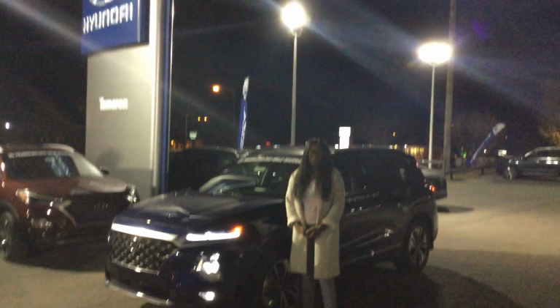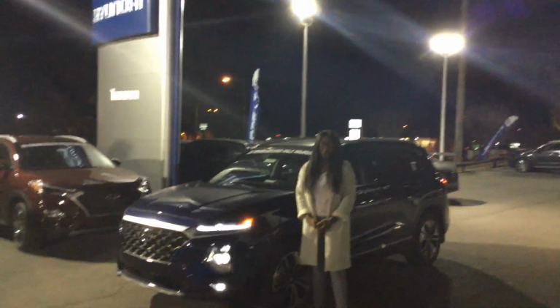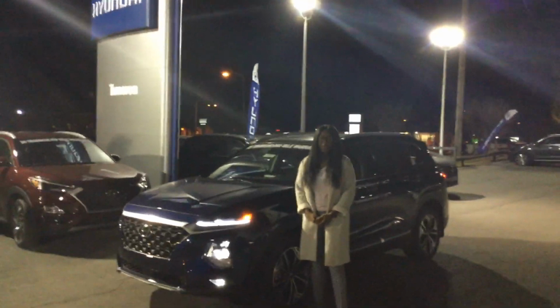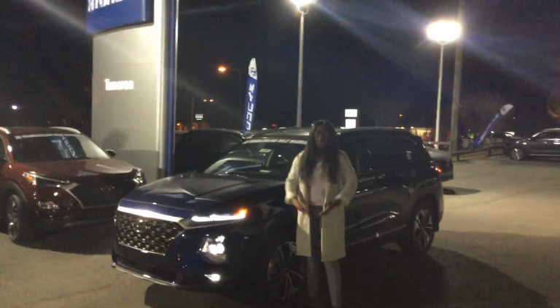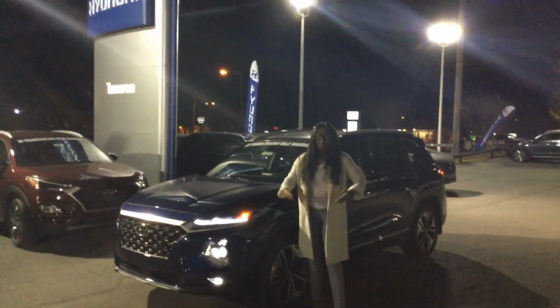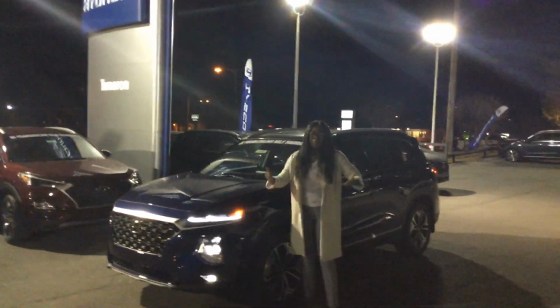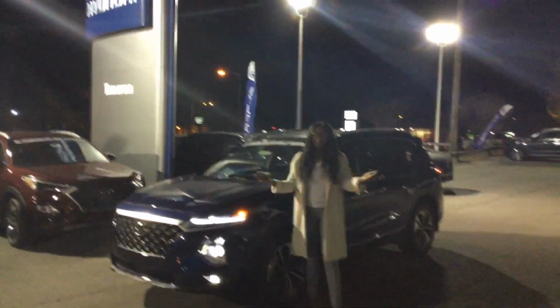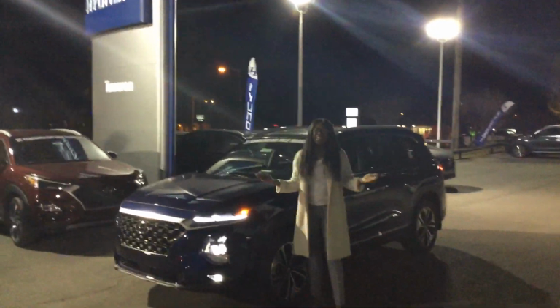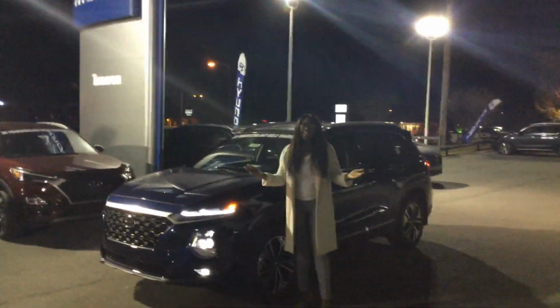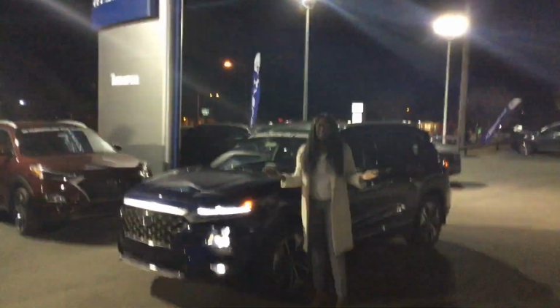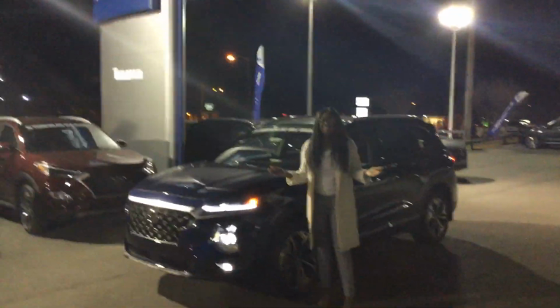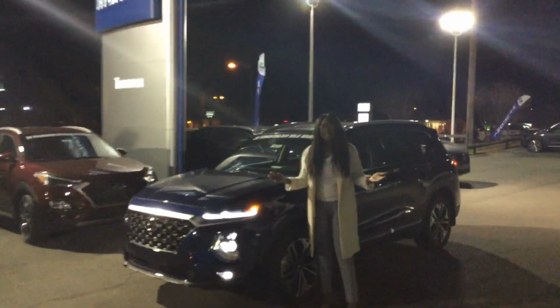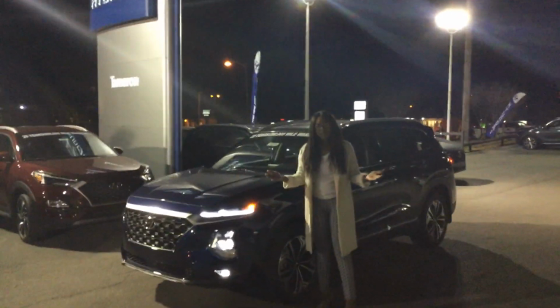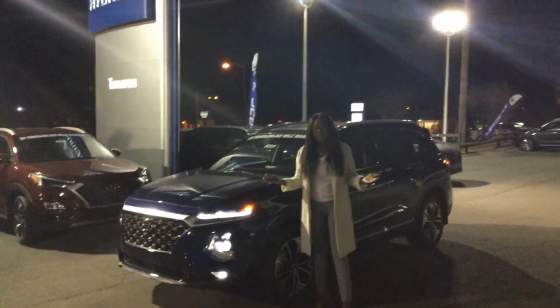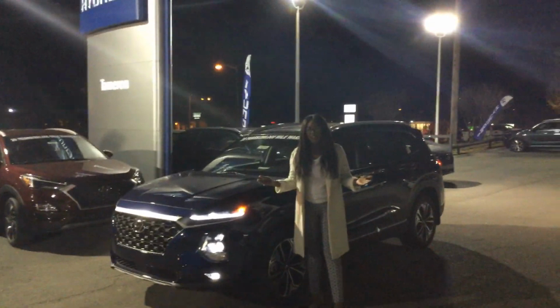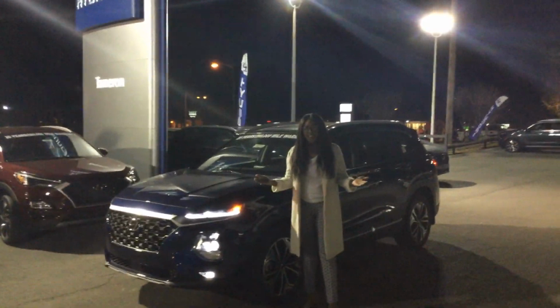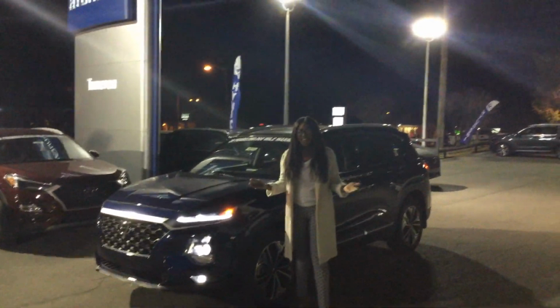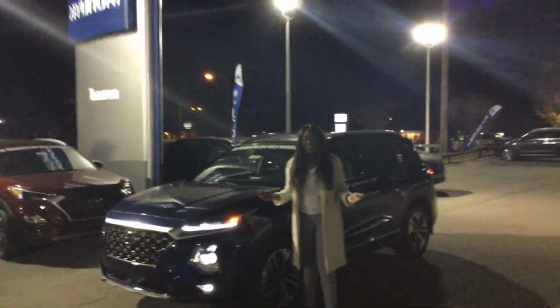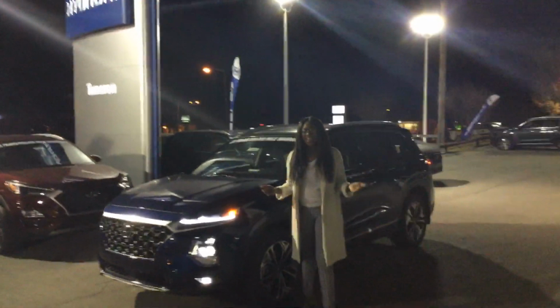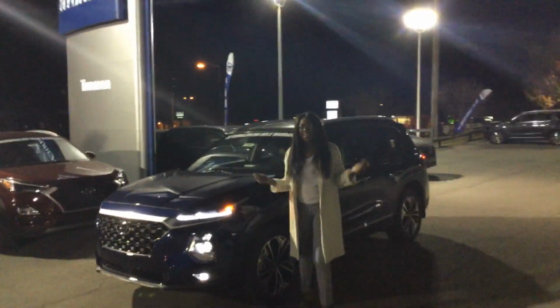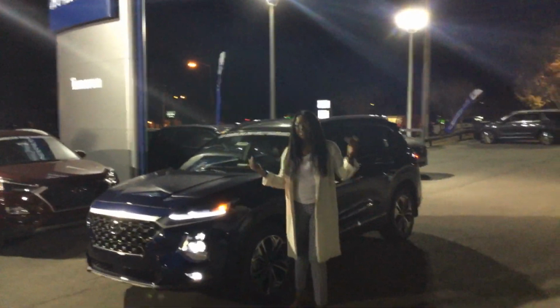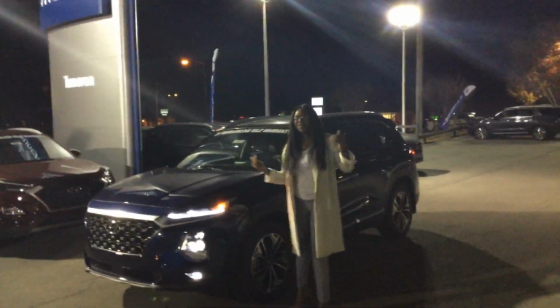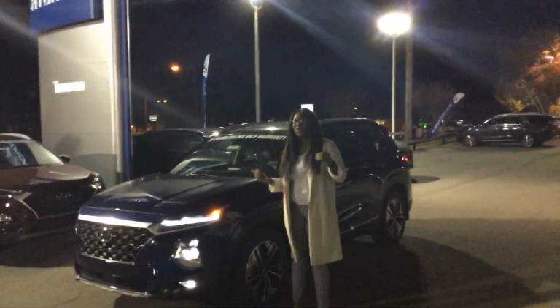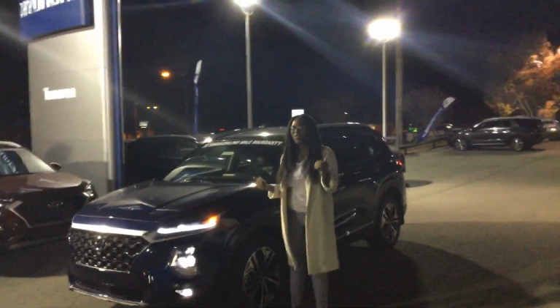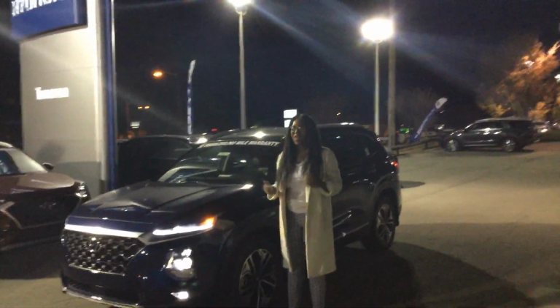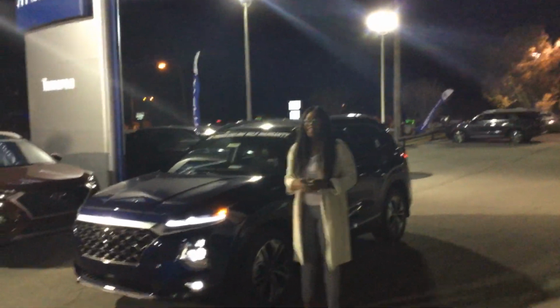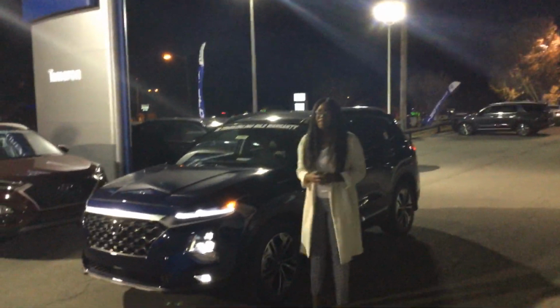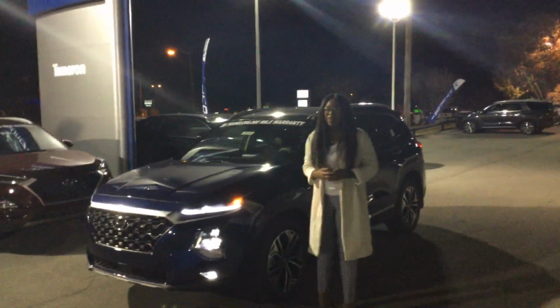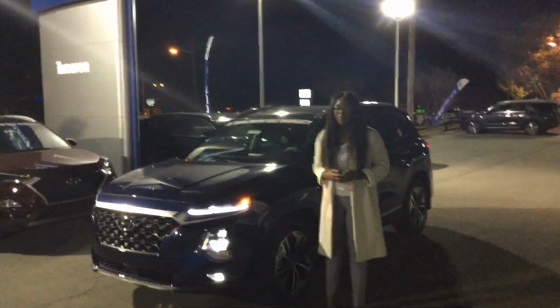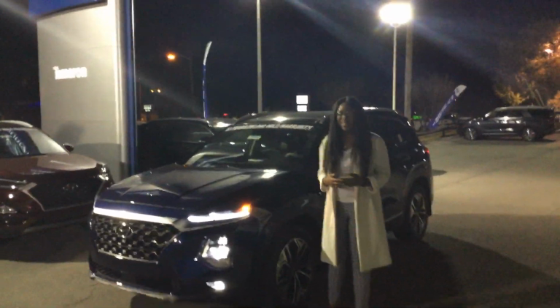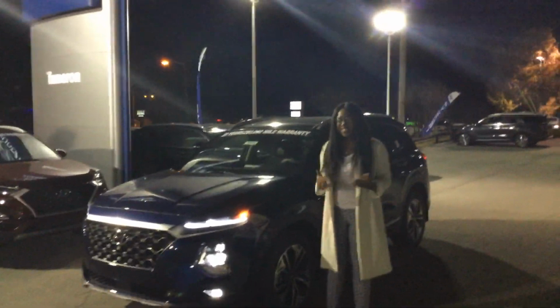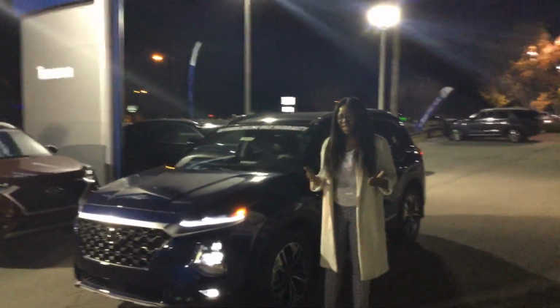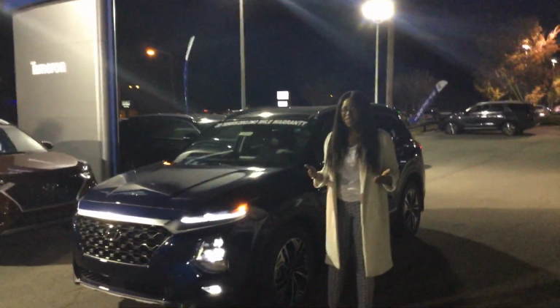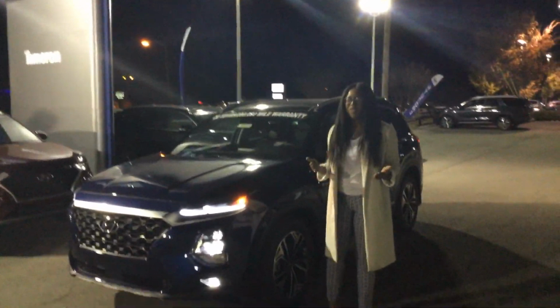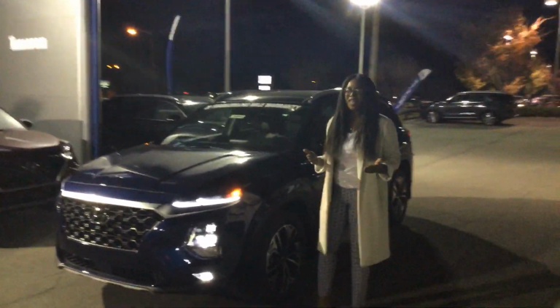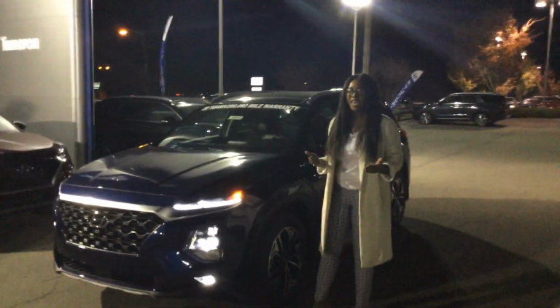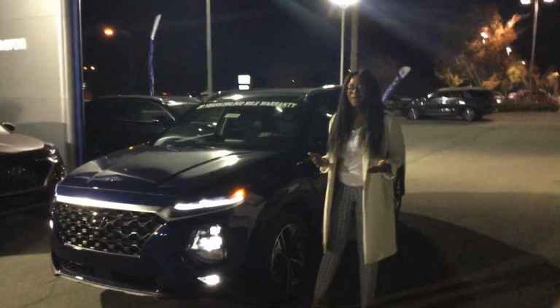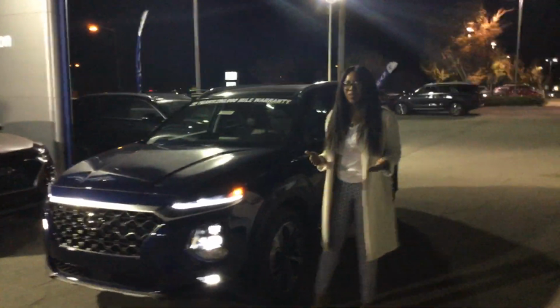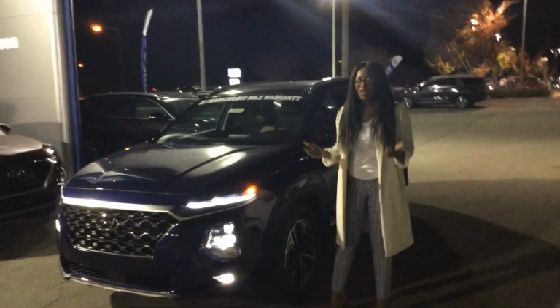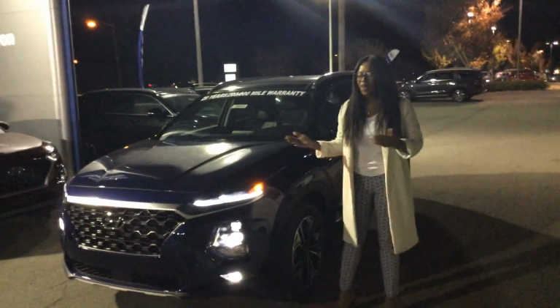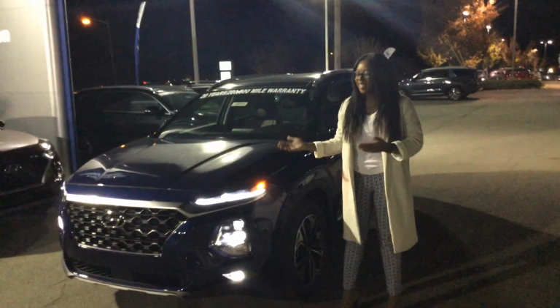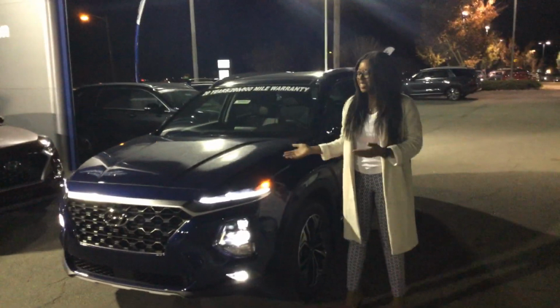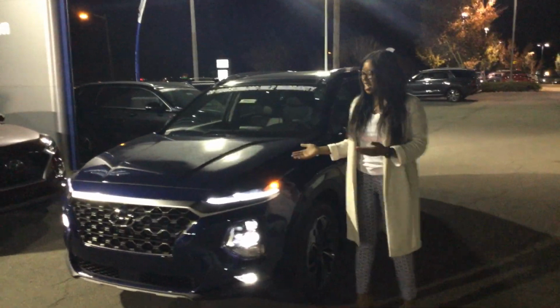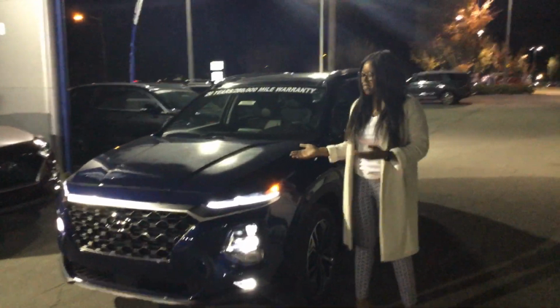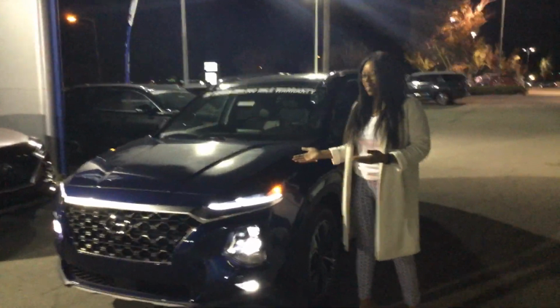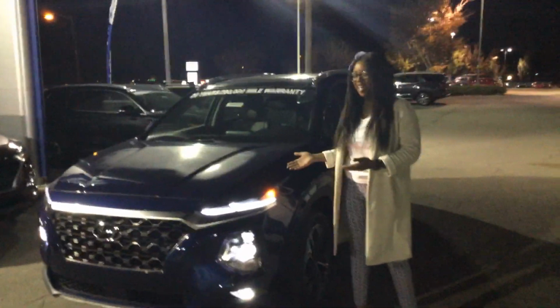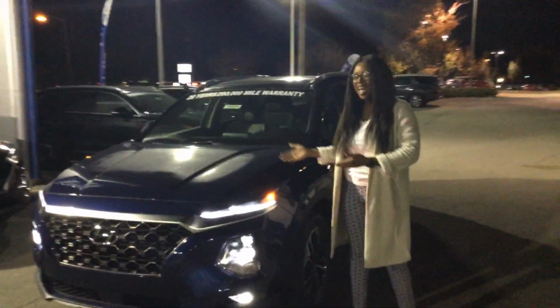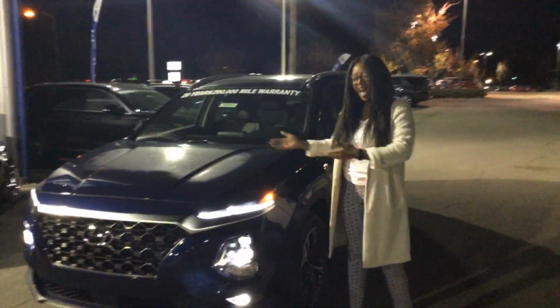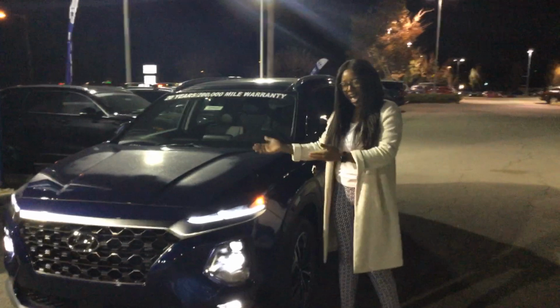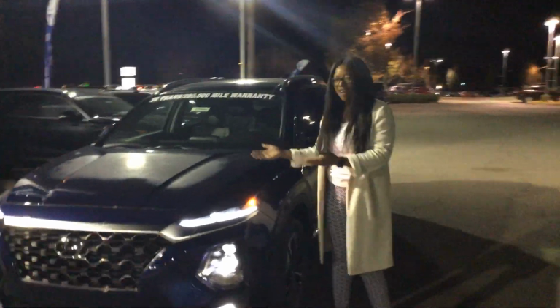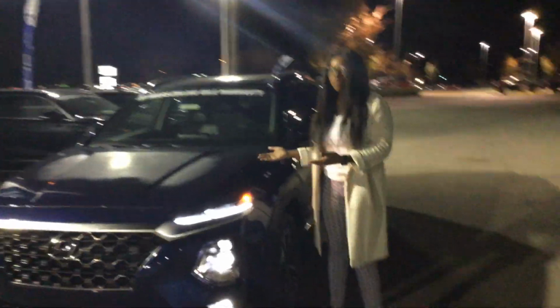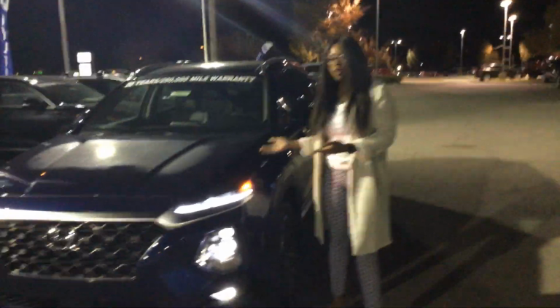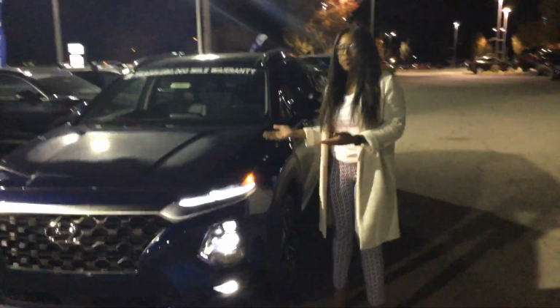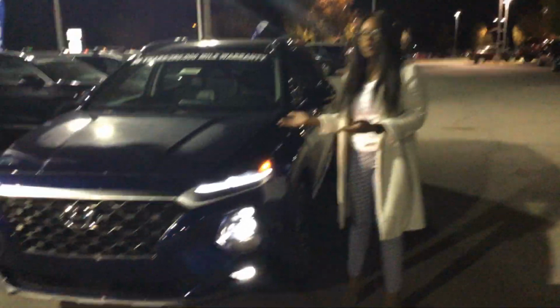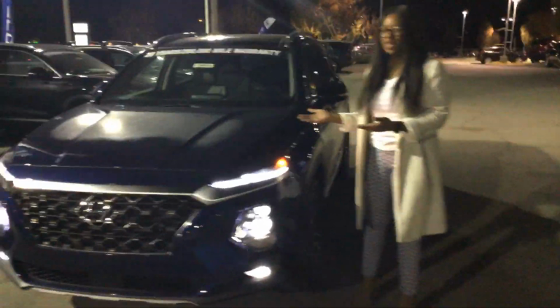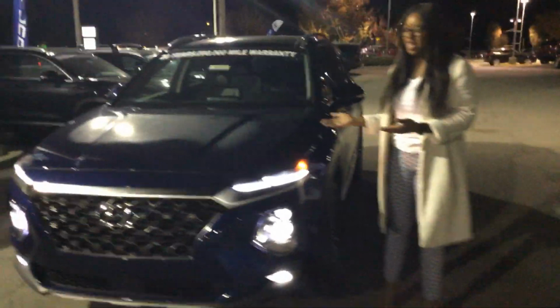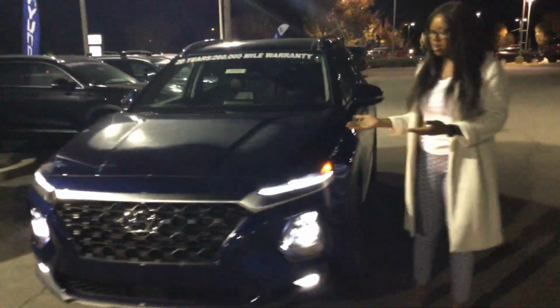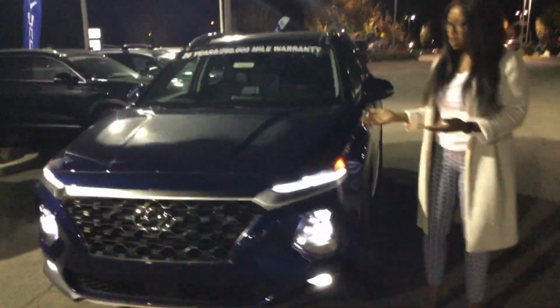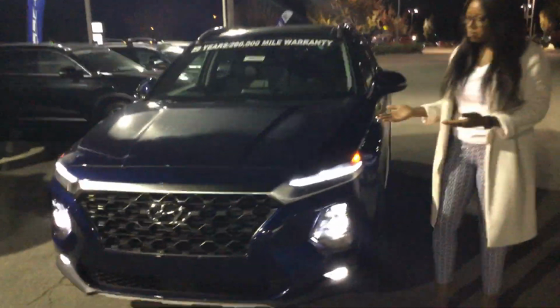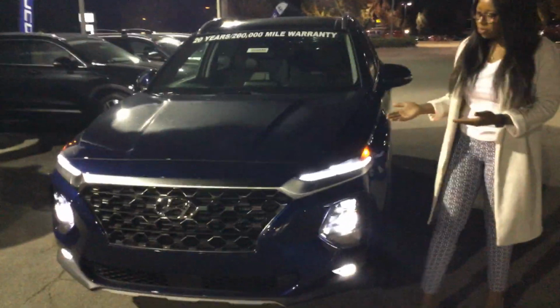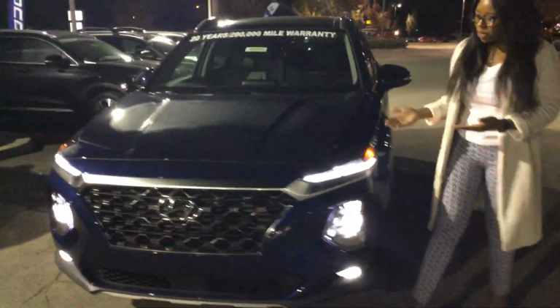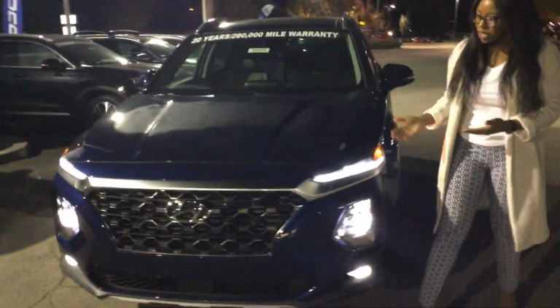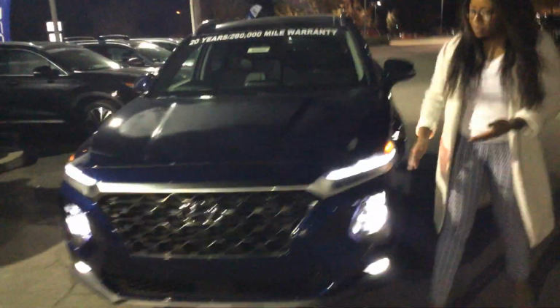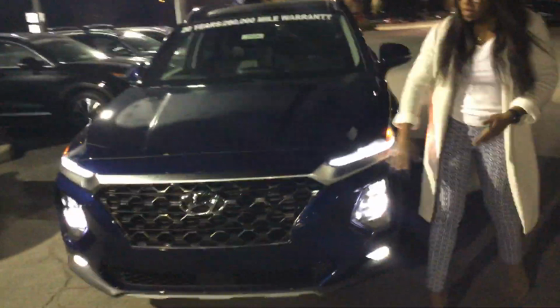Brittany here at Tamron Hyundai here in Hoover, Alabama. Thank you for the inquiry on the Santa Fe. I have one pulled up here for you.